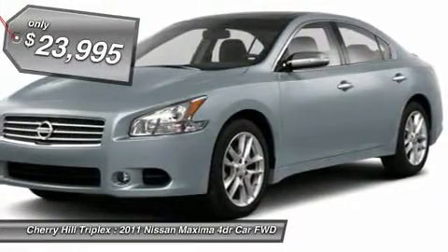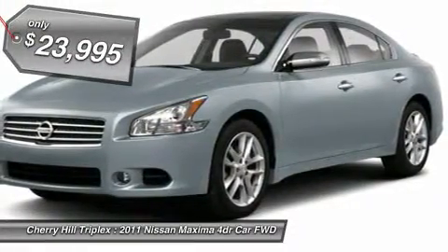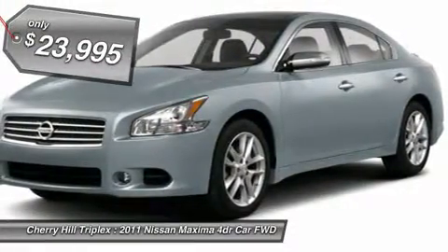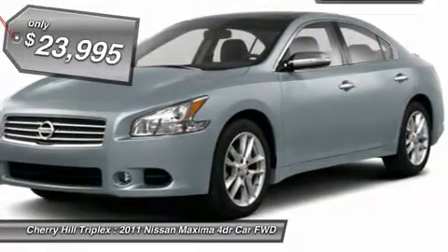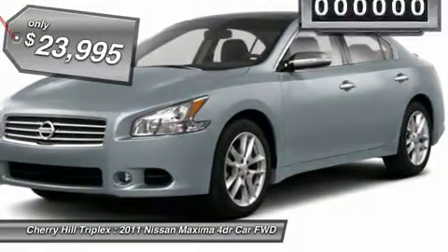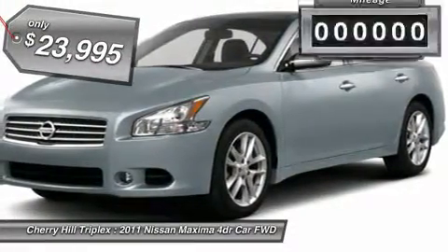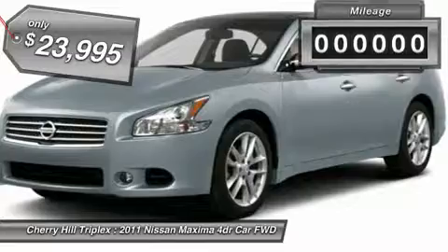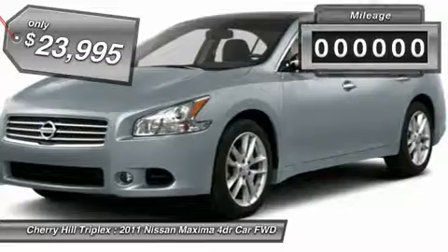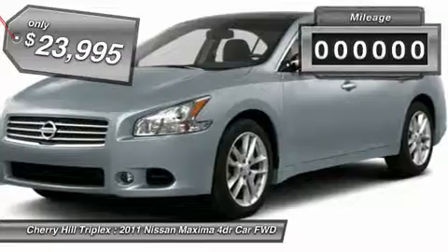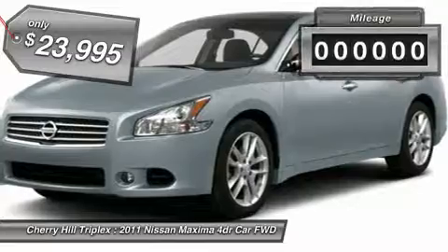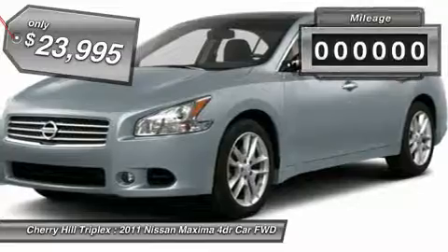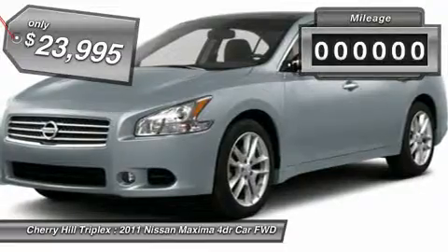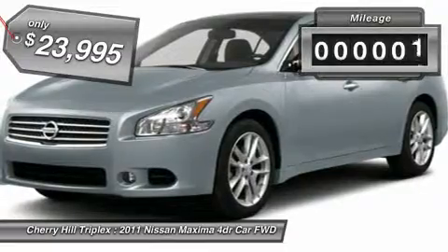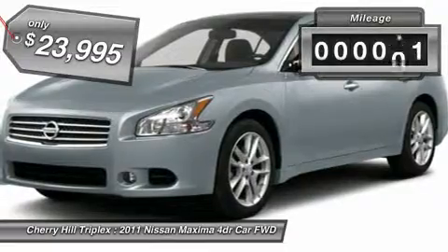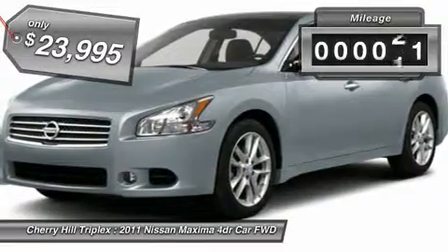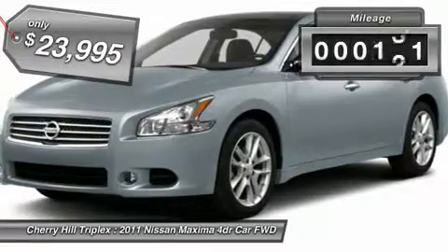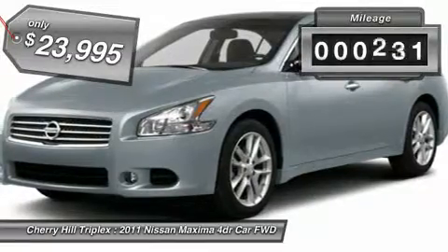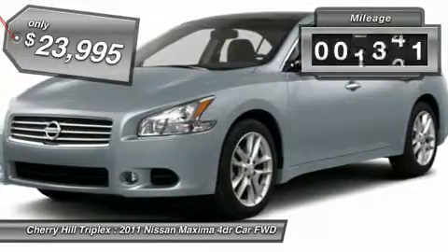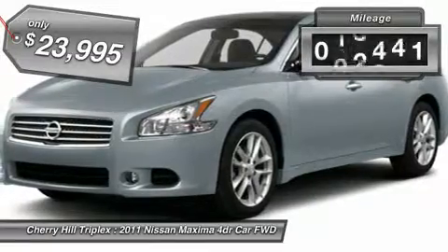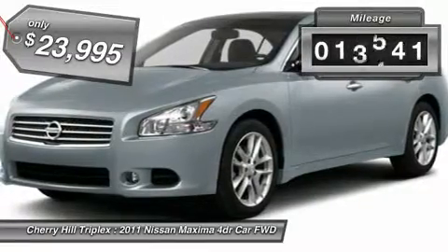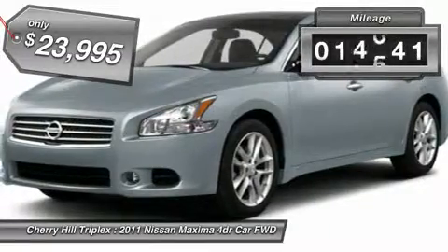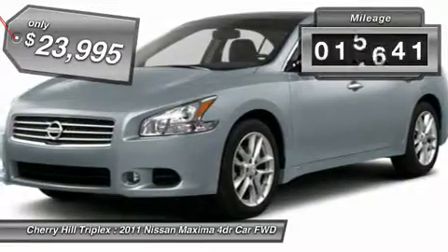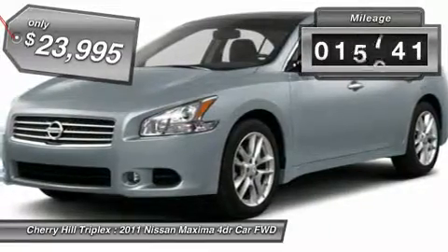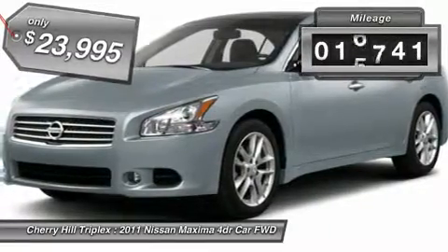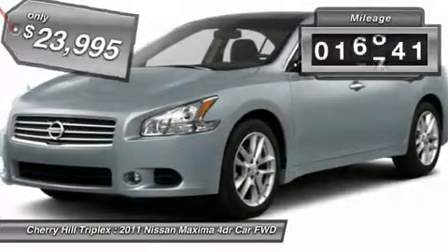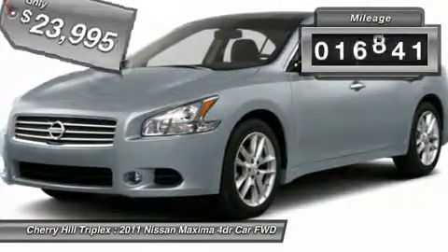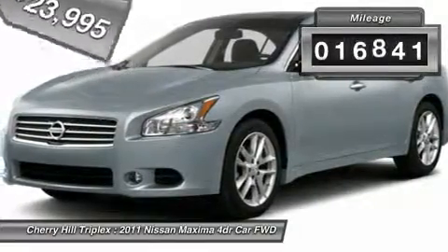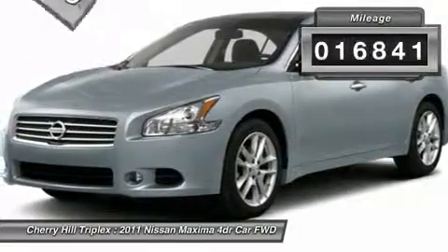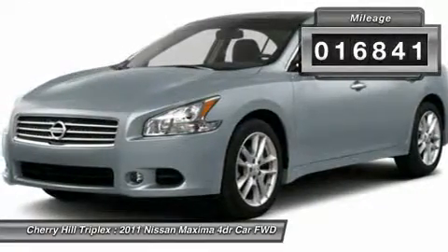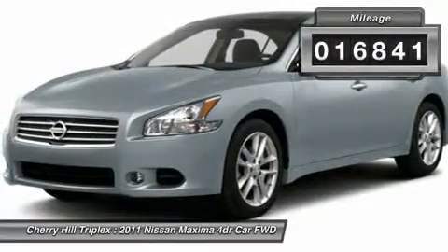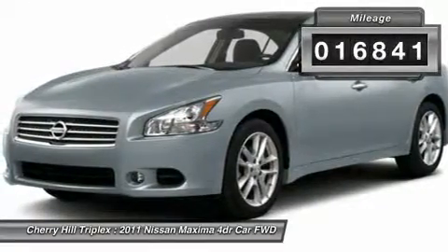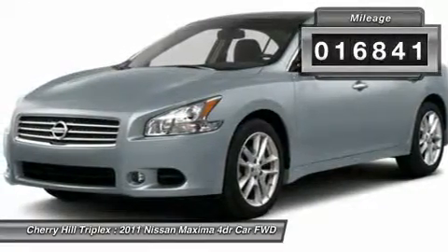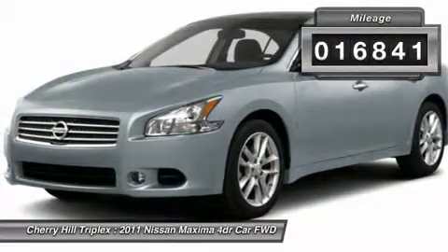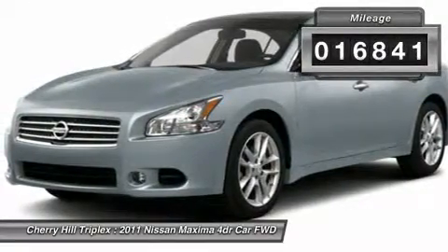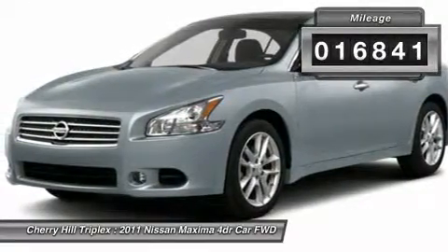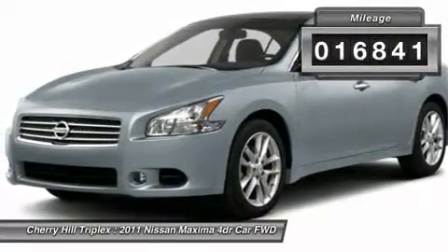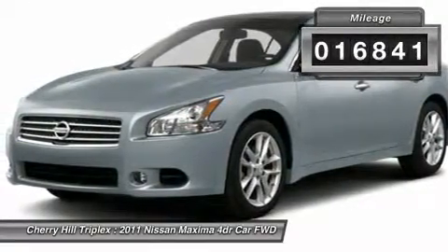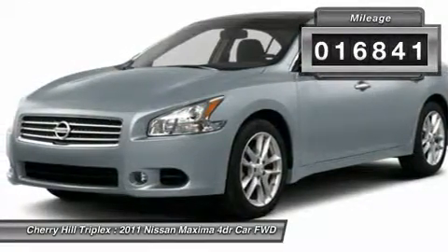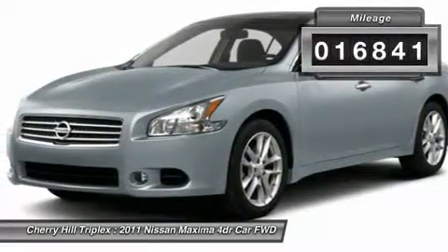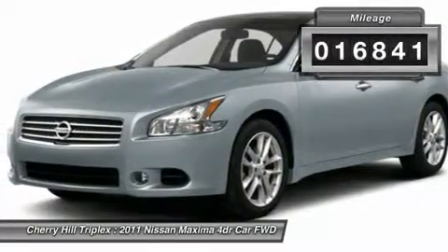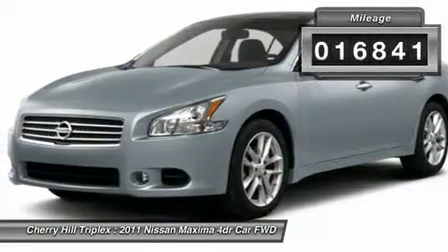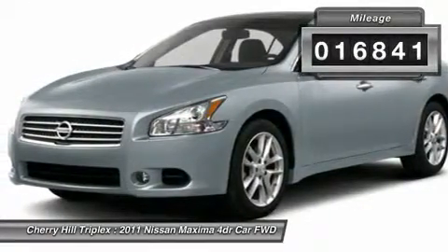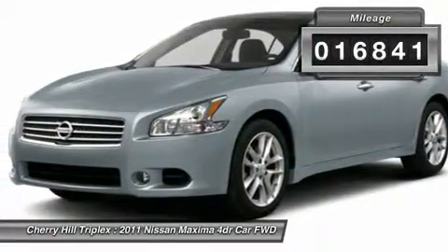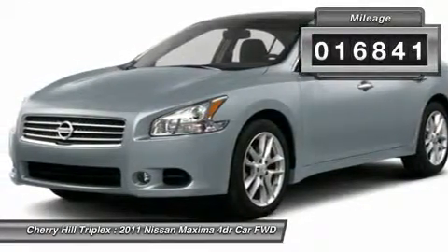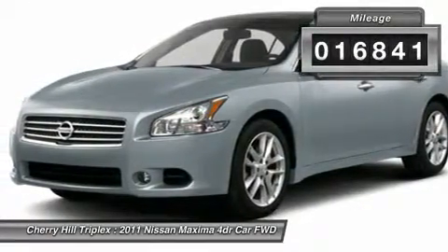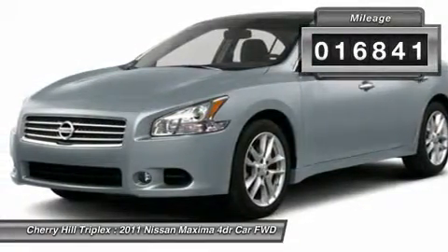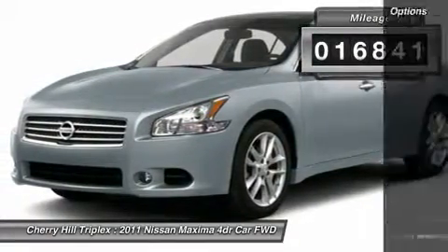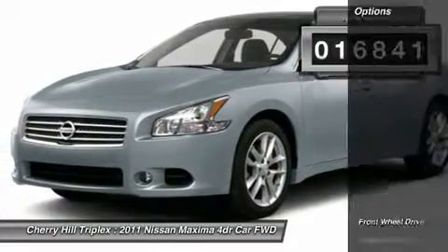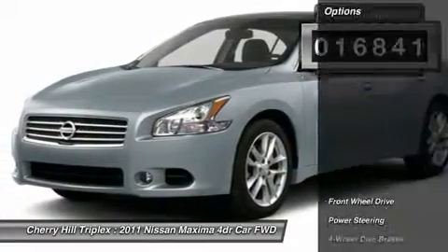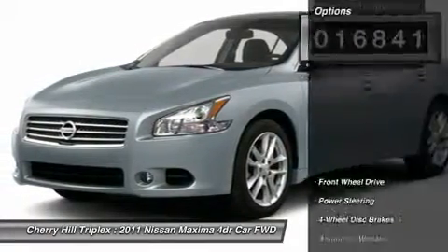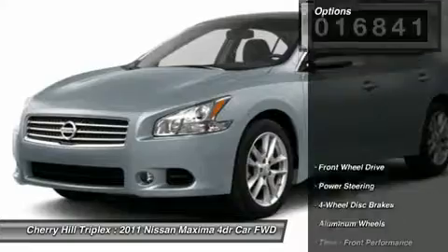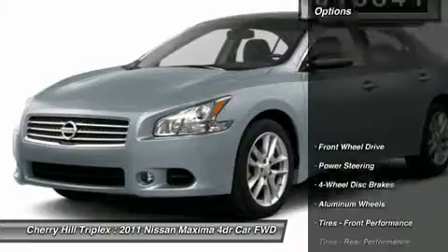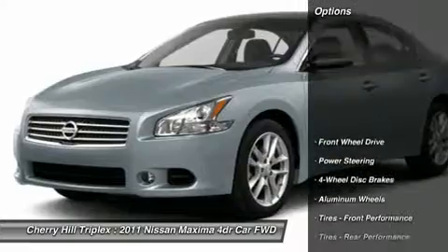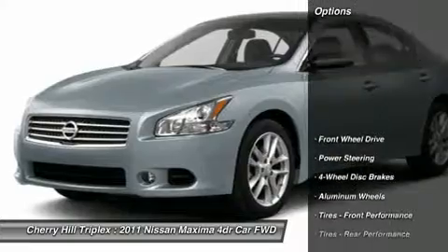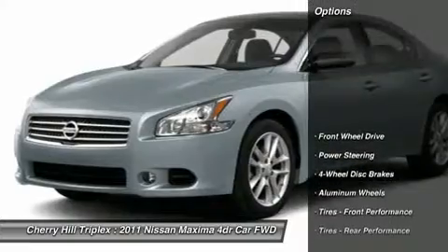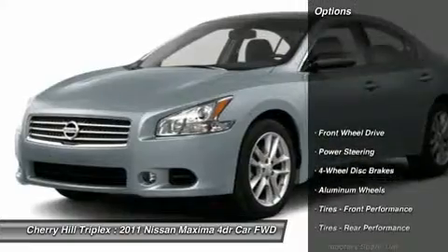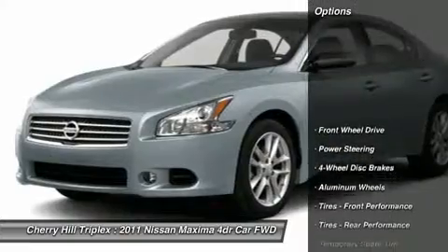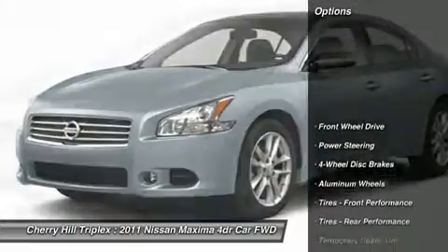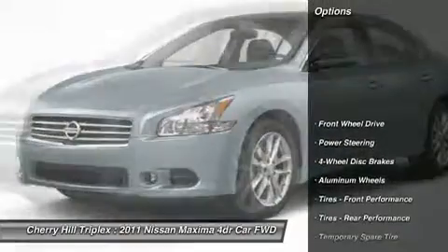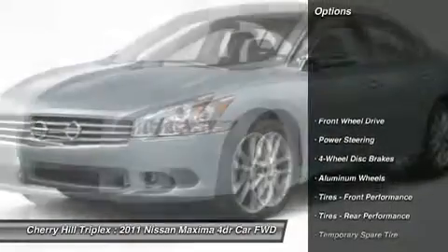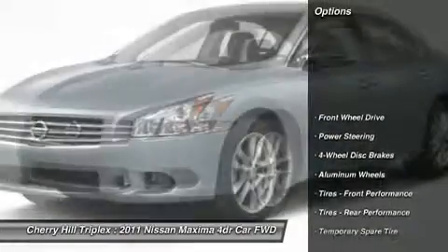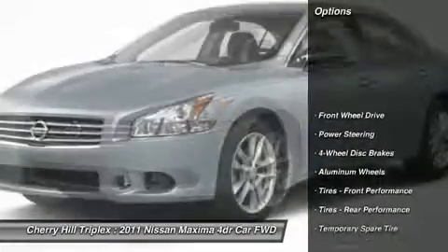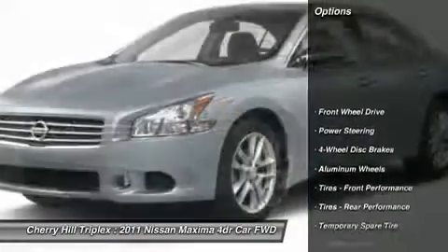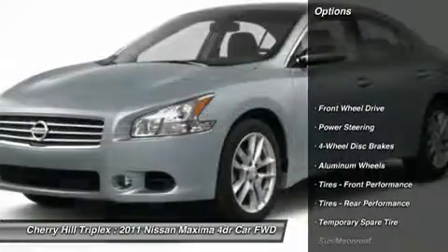This vehicle has less than 20,000 miles. Here are some of this vehicle's great options: power passenger seat.